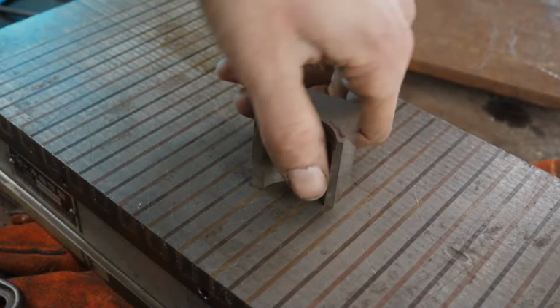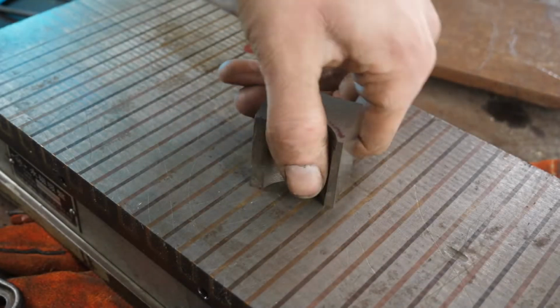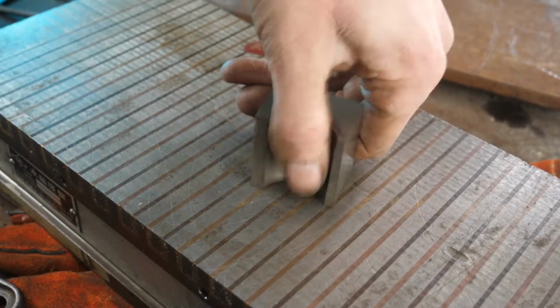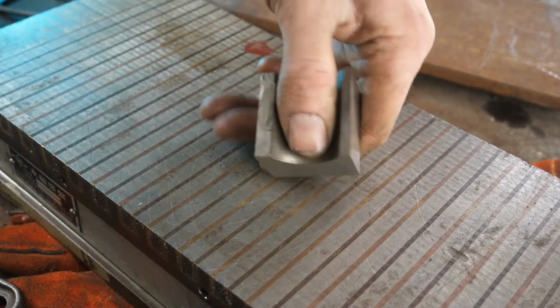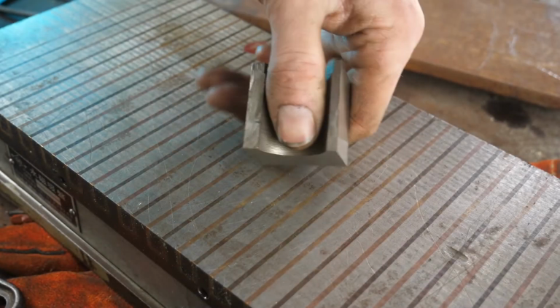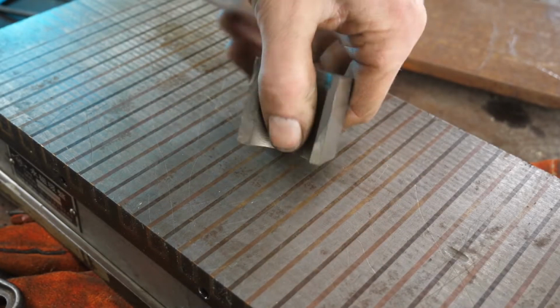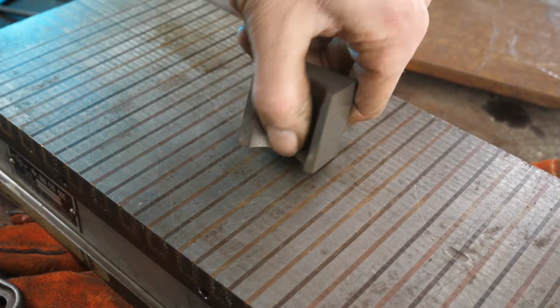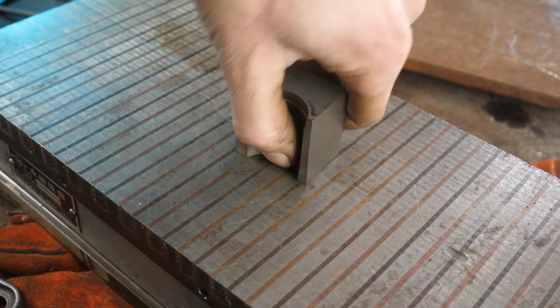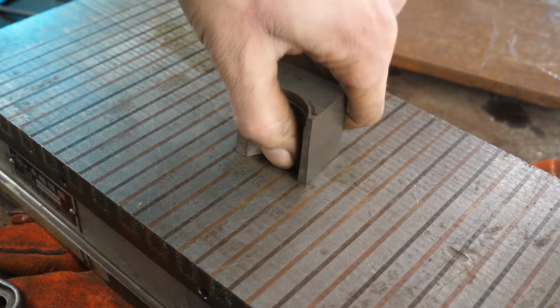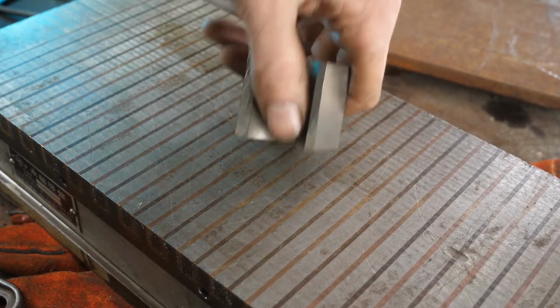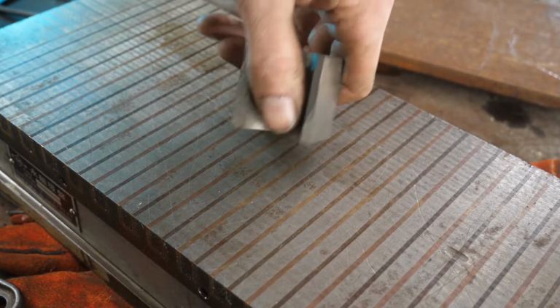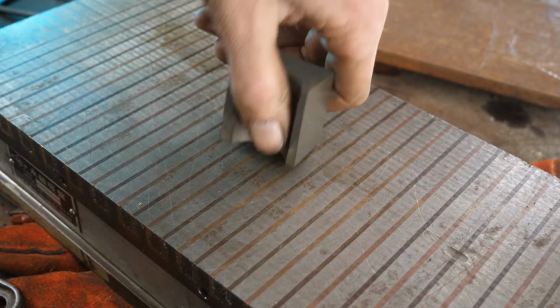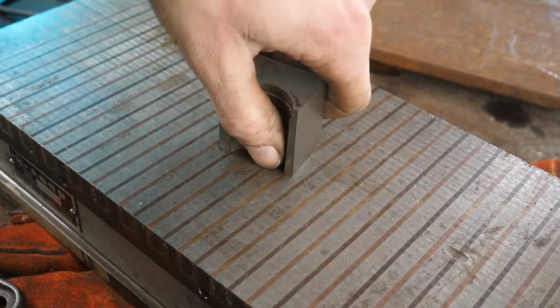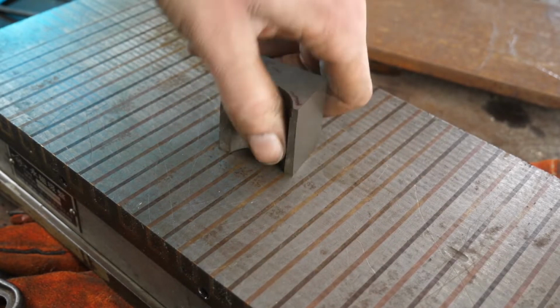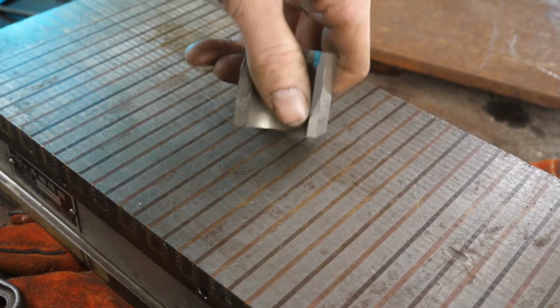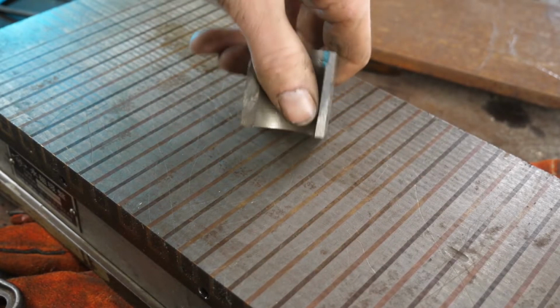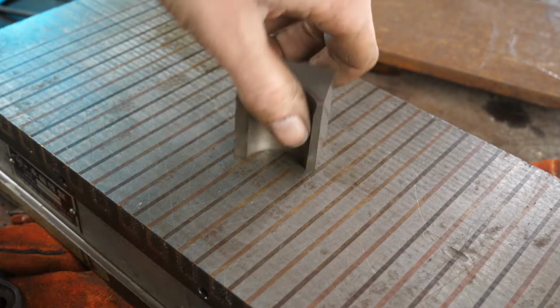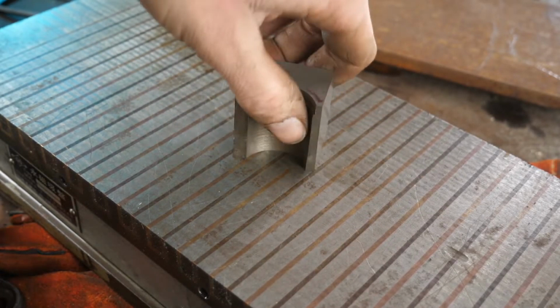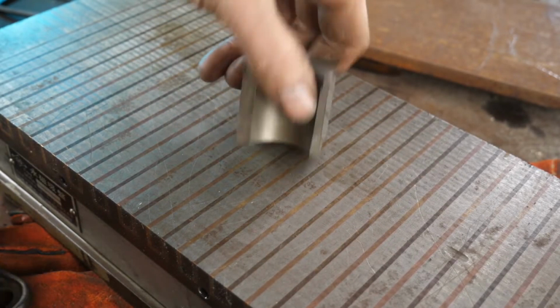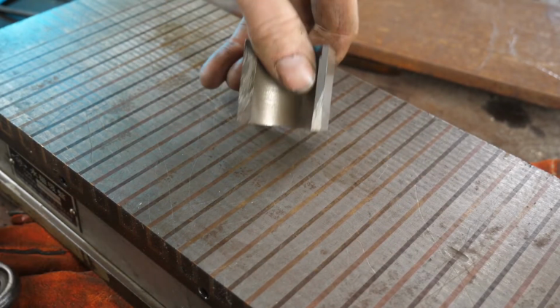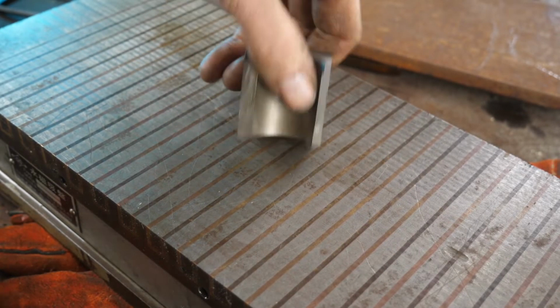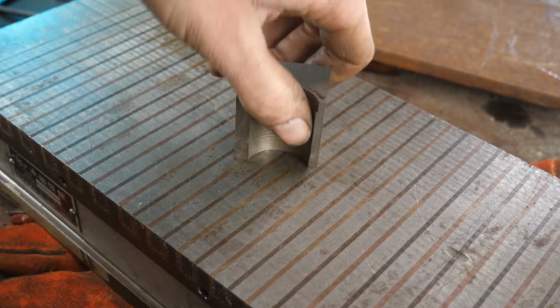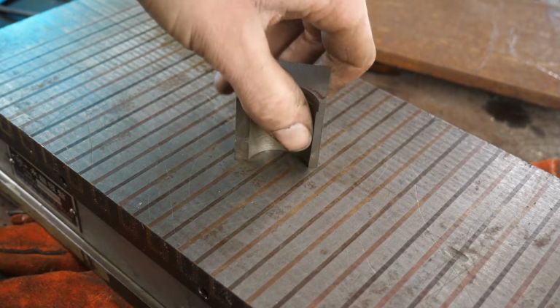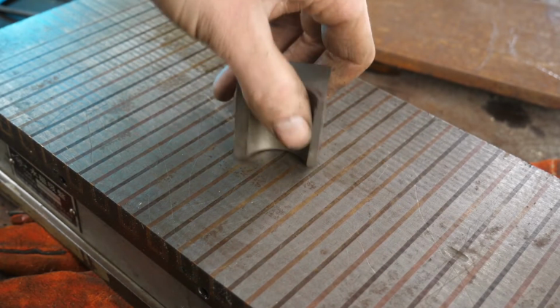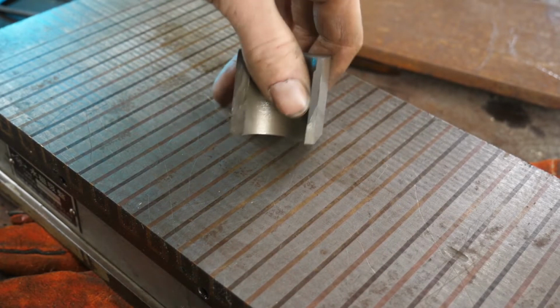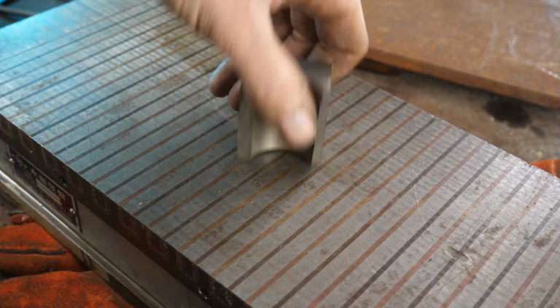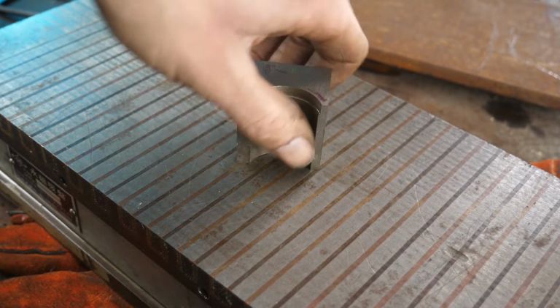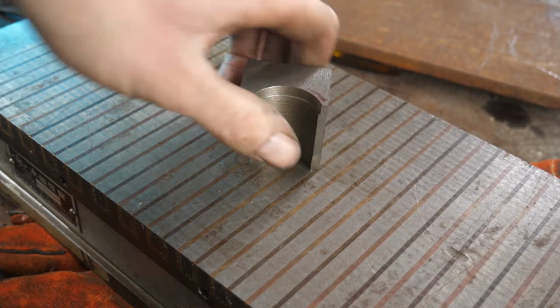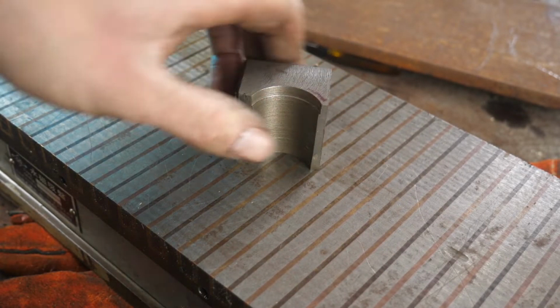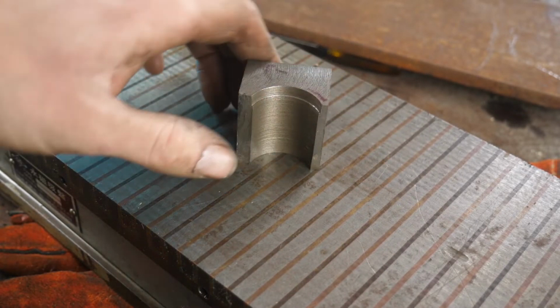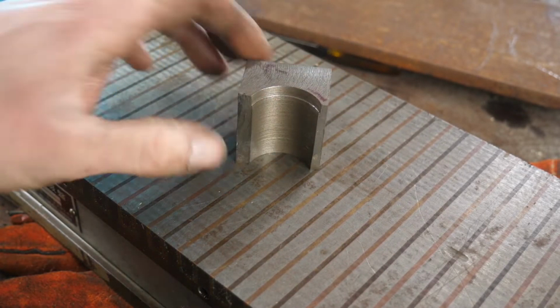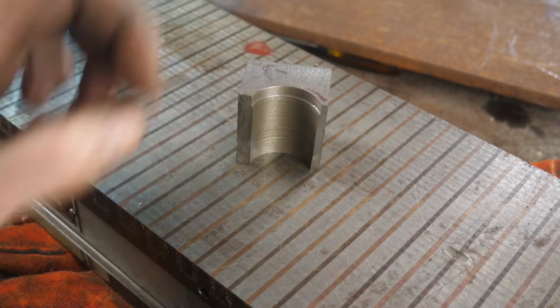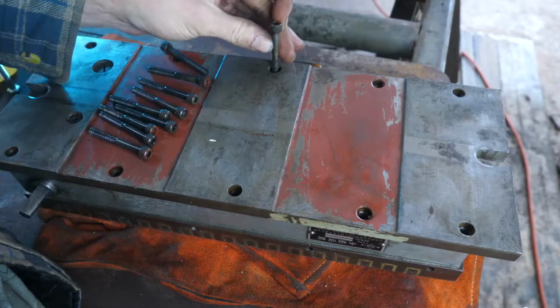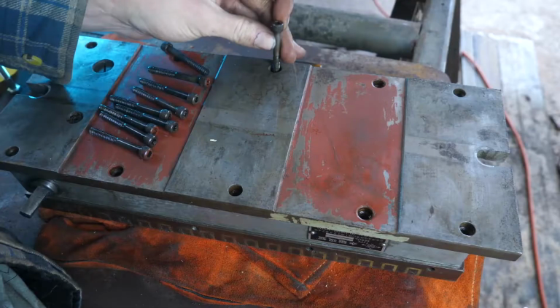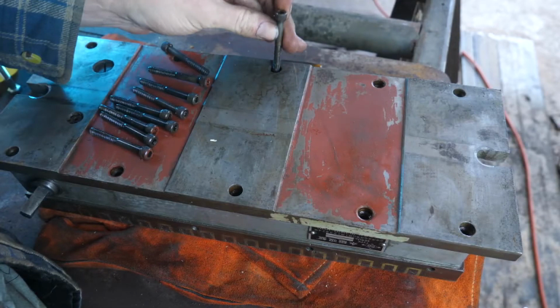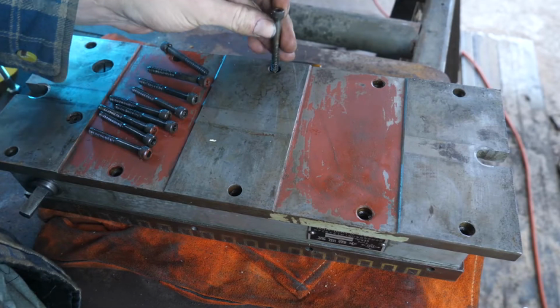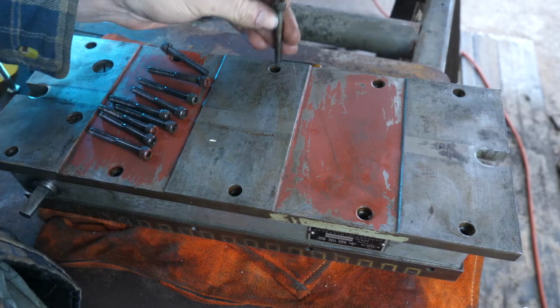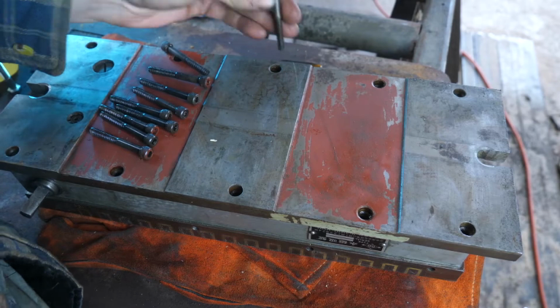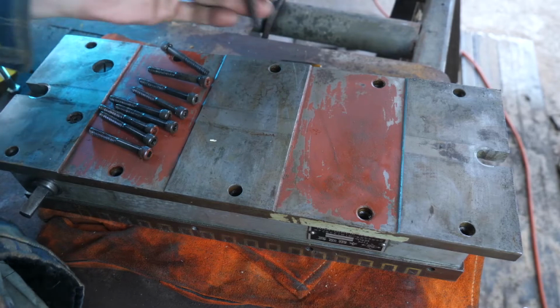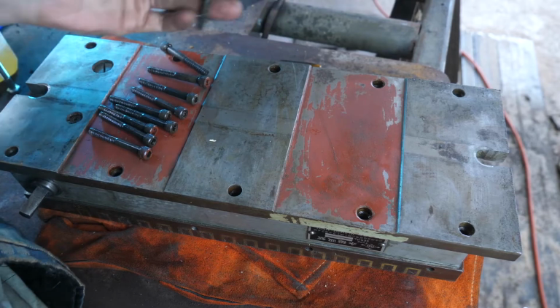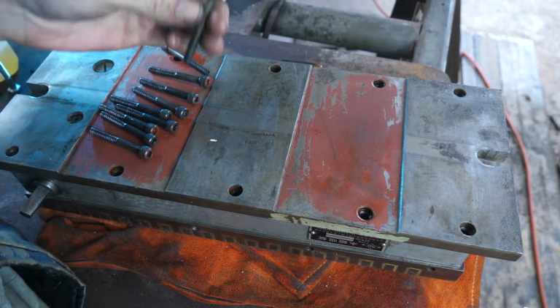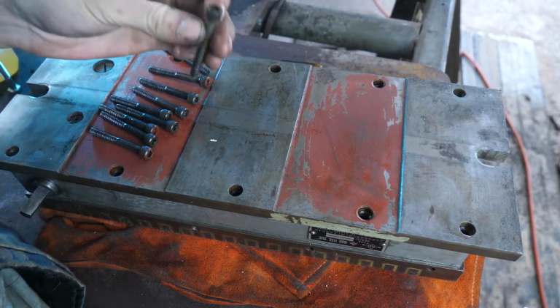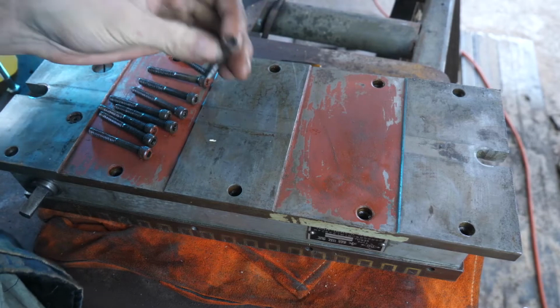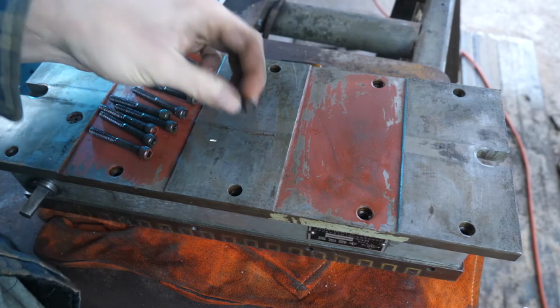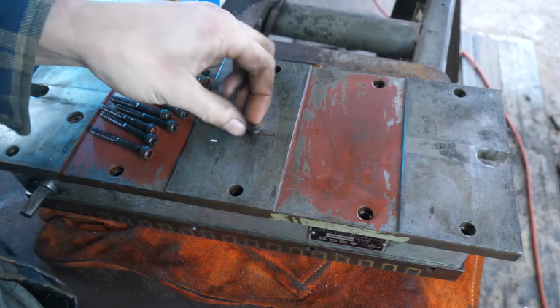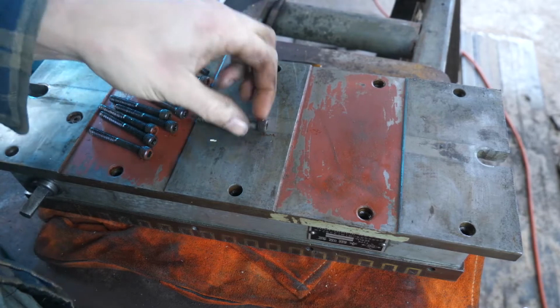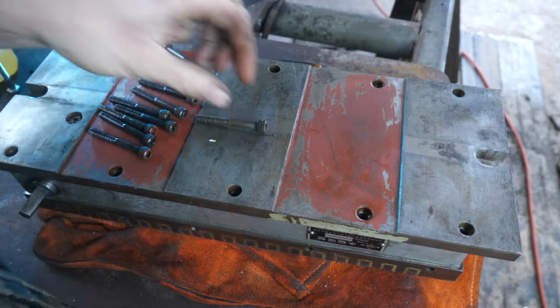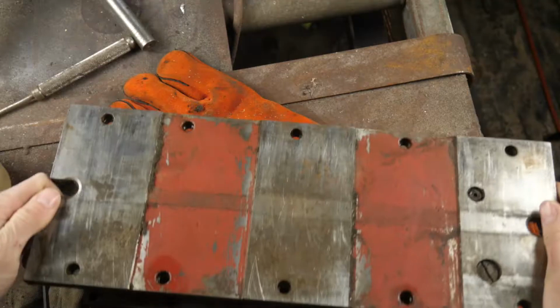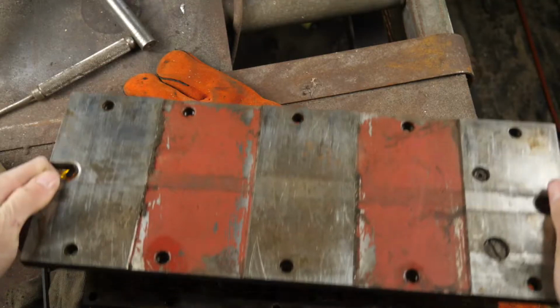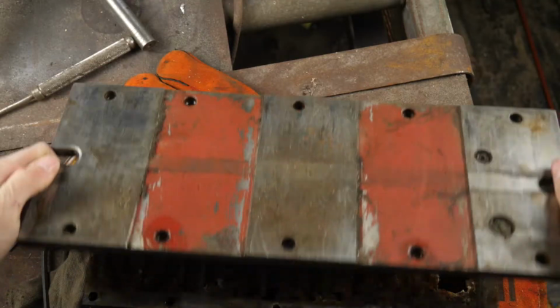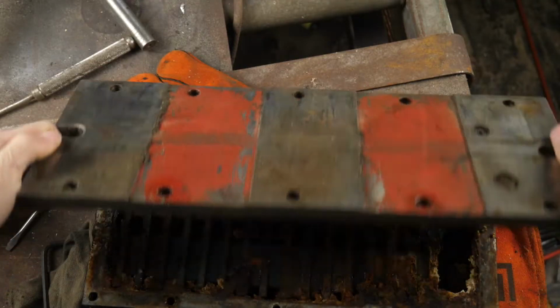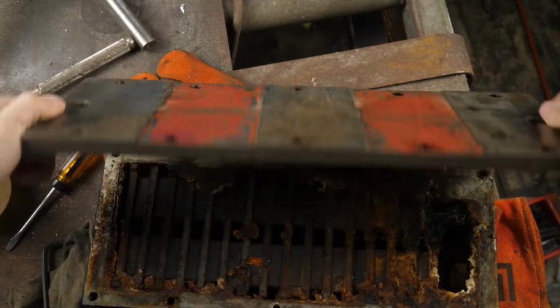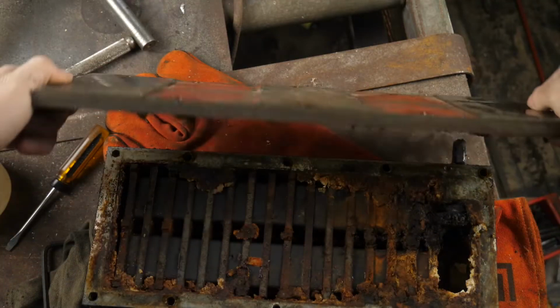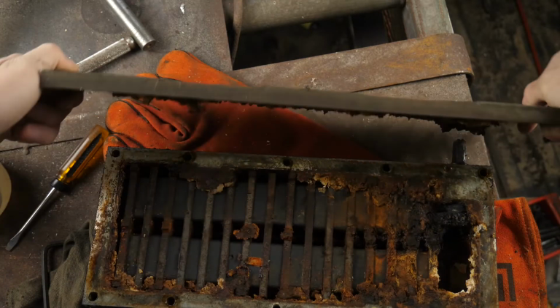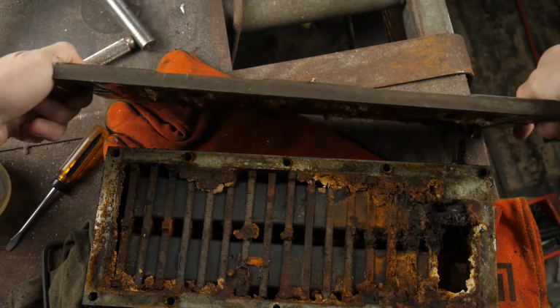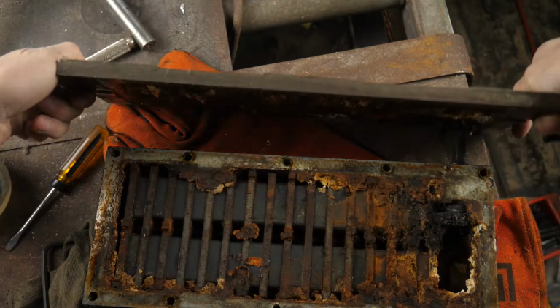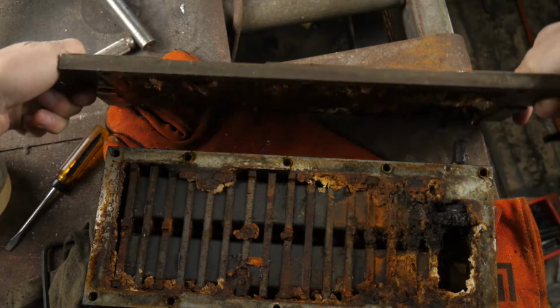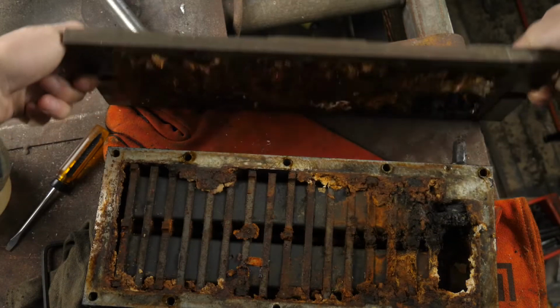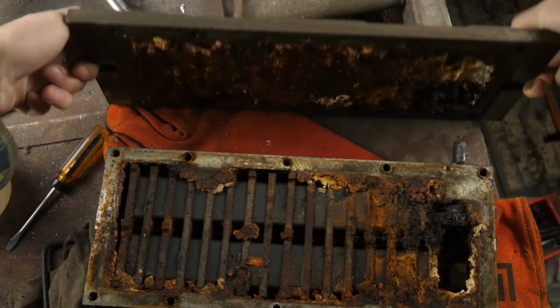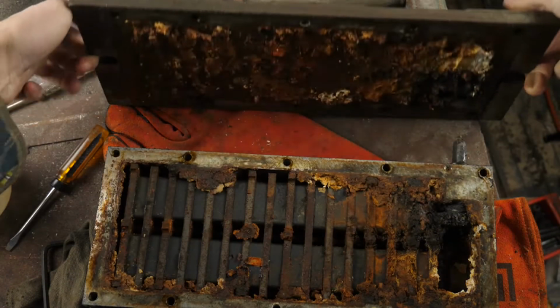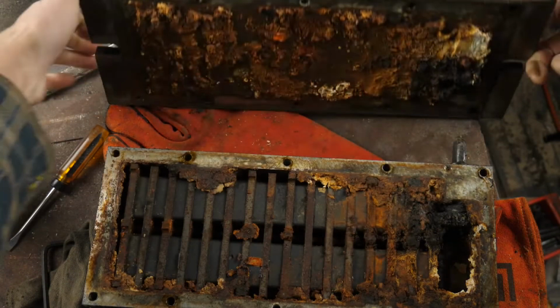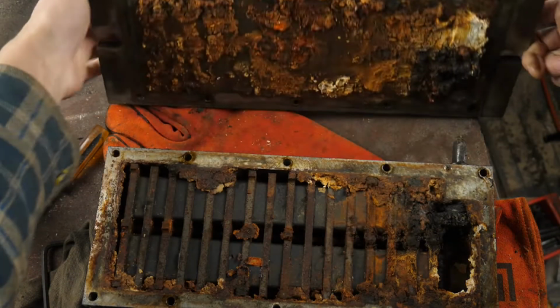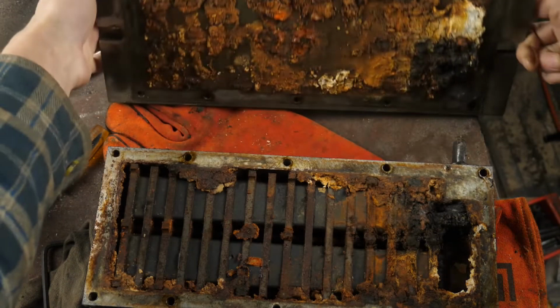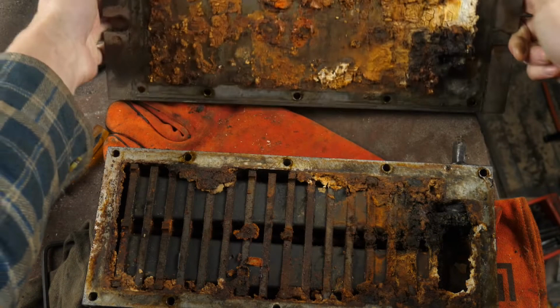This magnetic chuck is locked in the off position and no matter how hard I try I can't get the mechanism to switch. Let's take it apart and have a look.